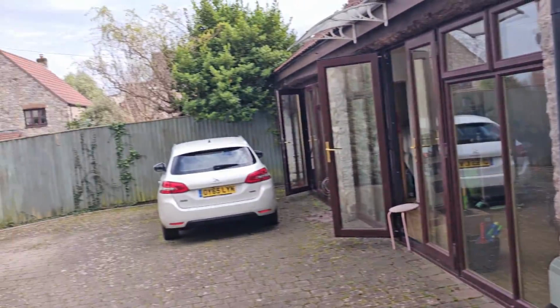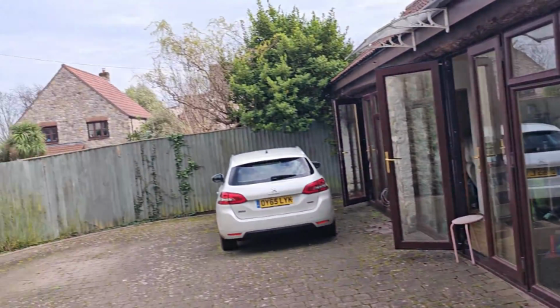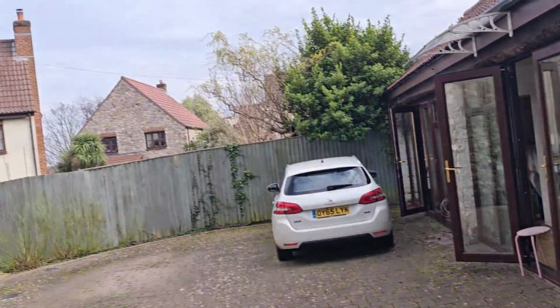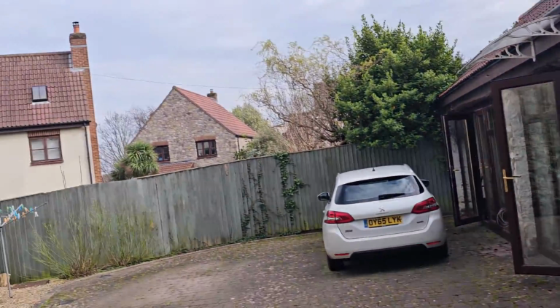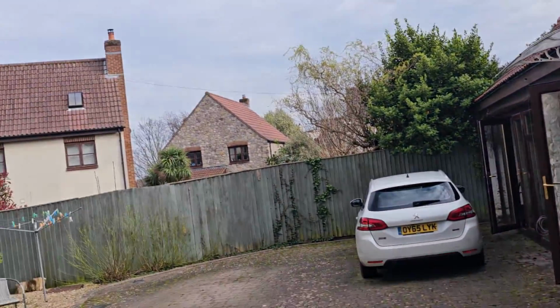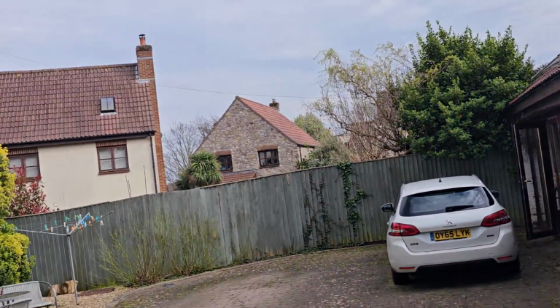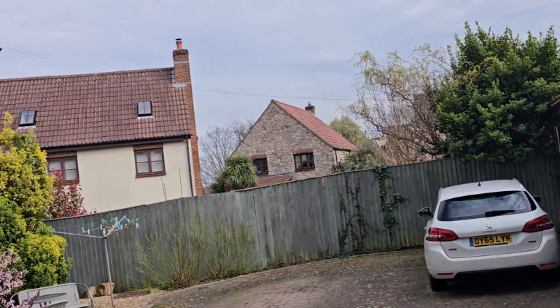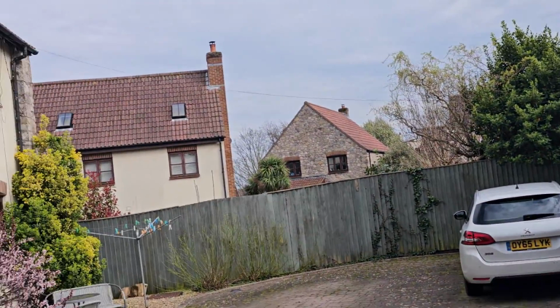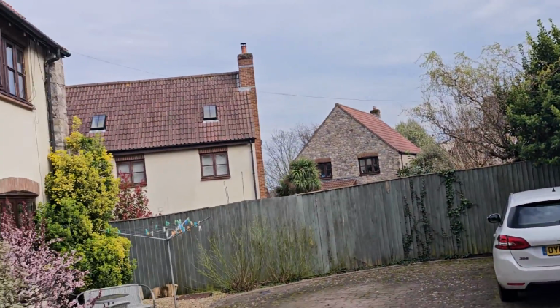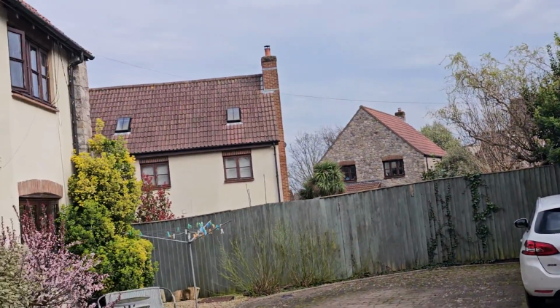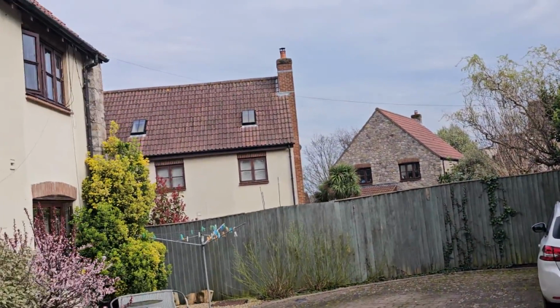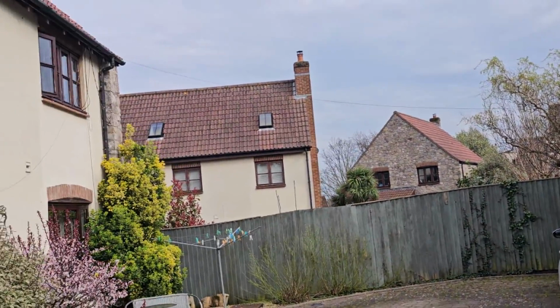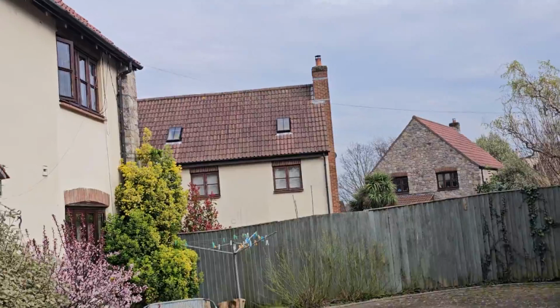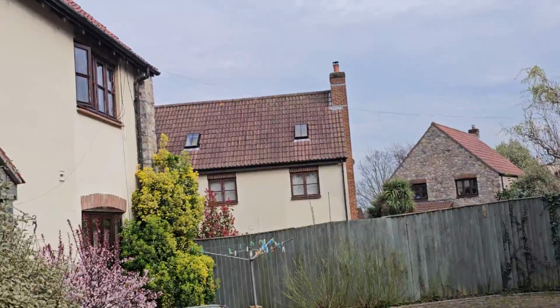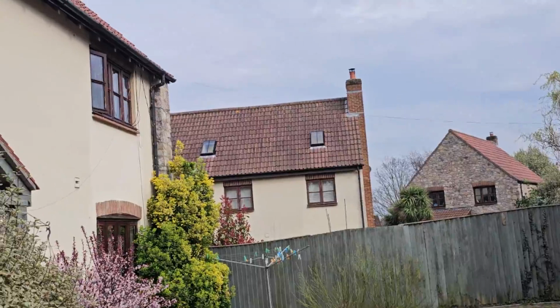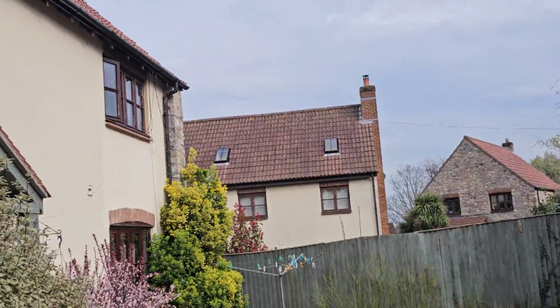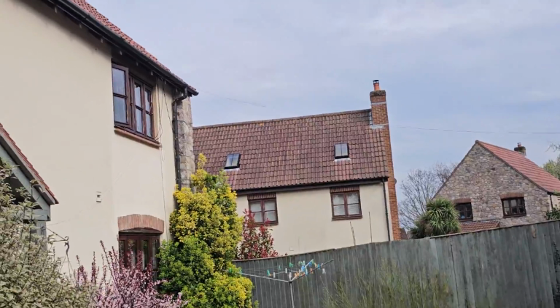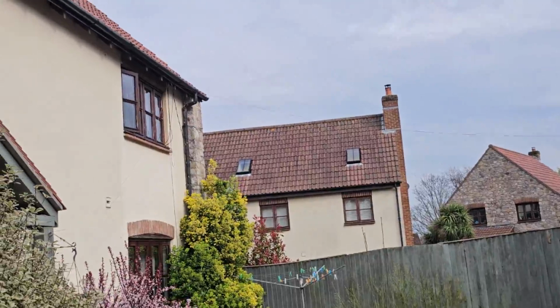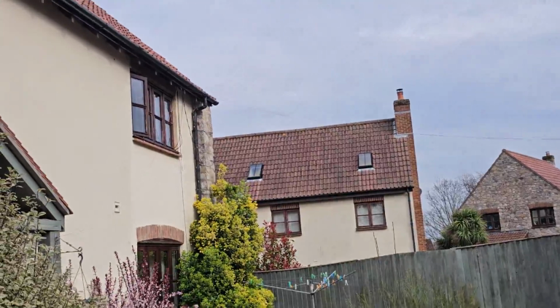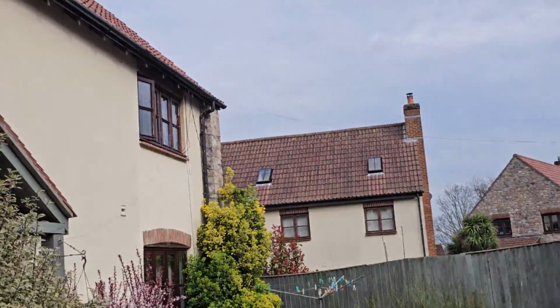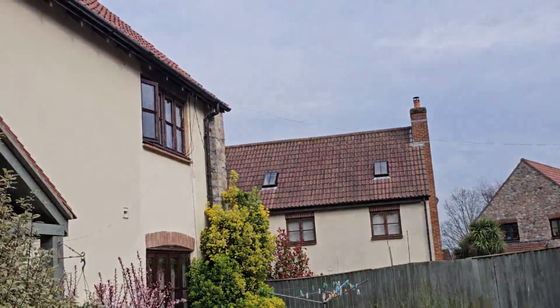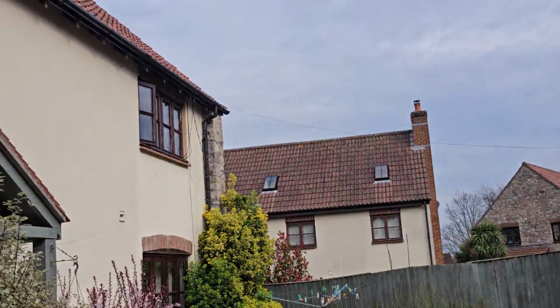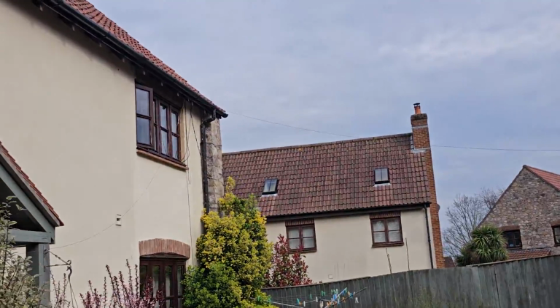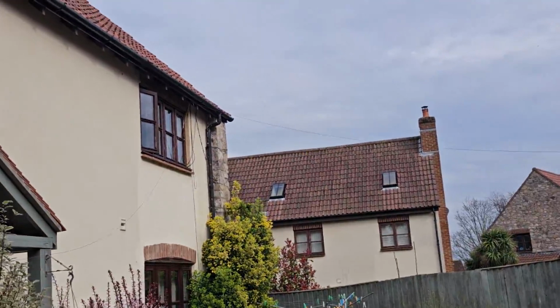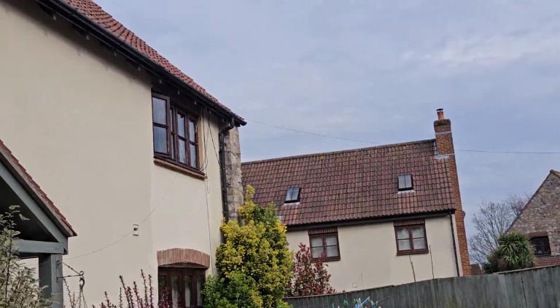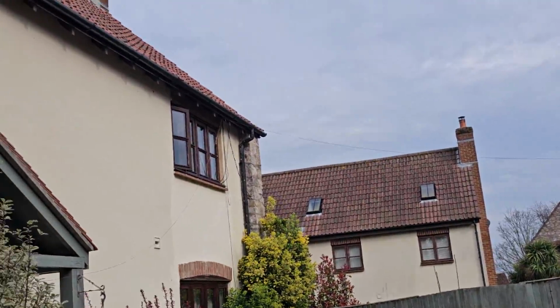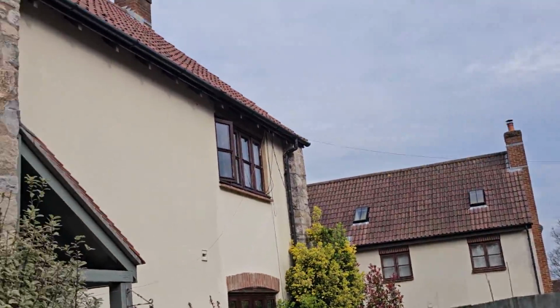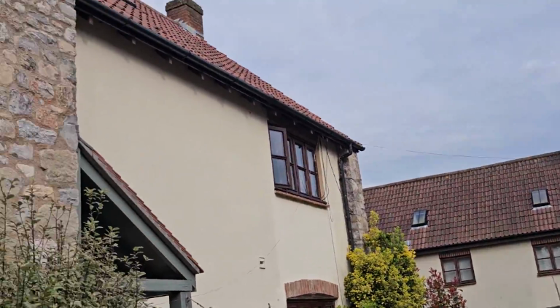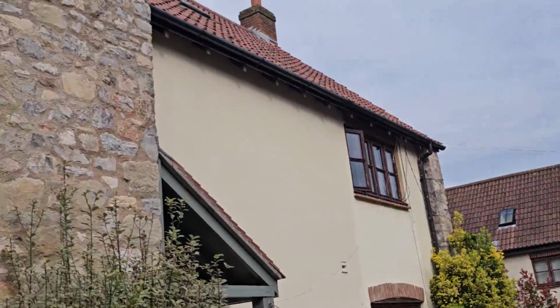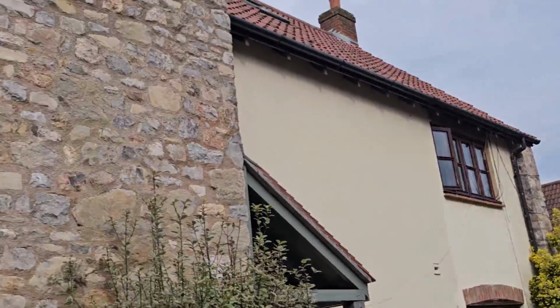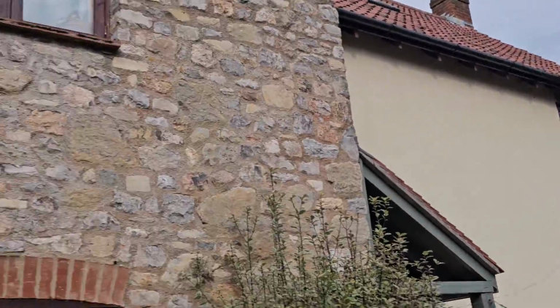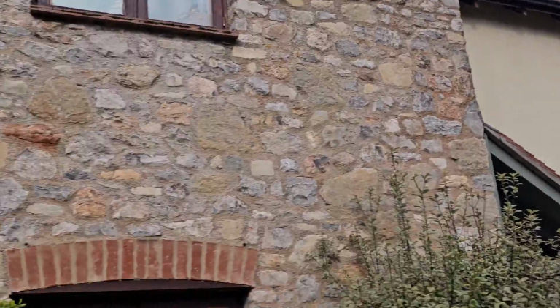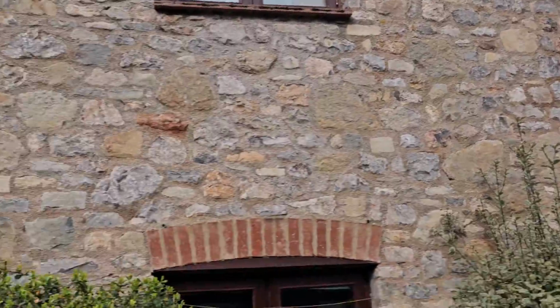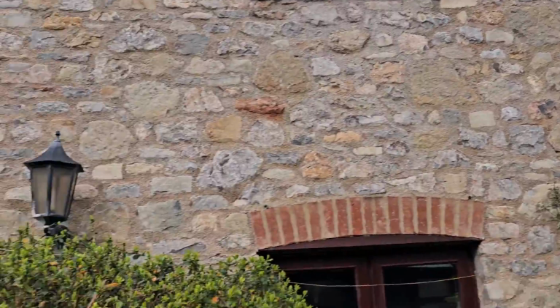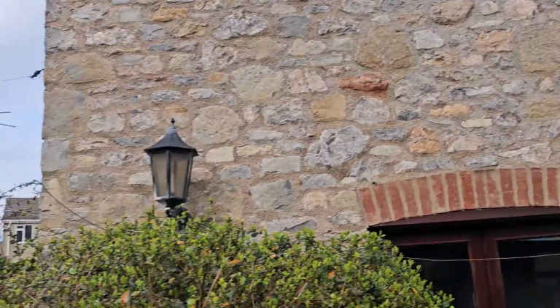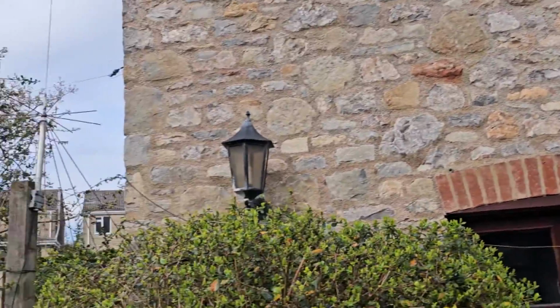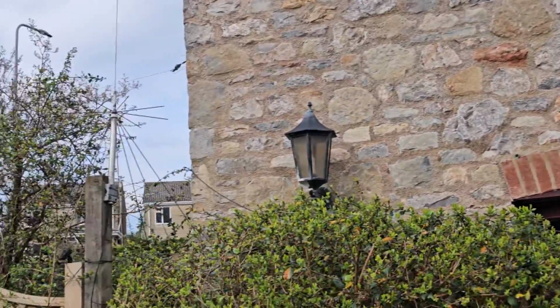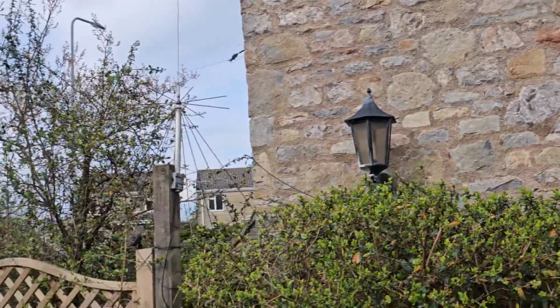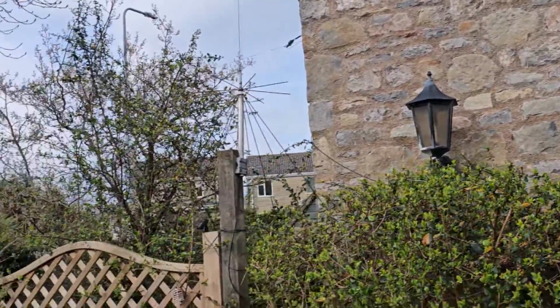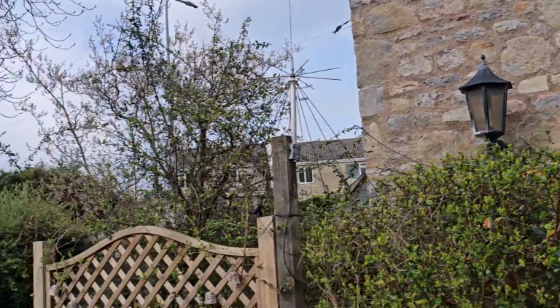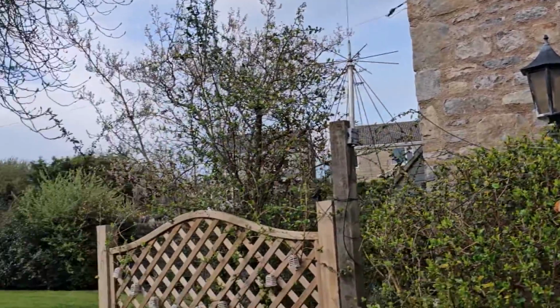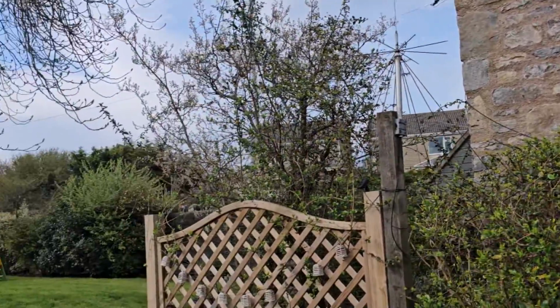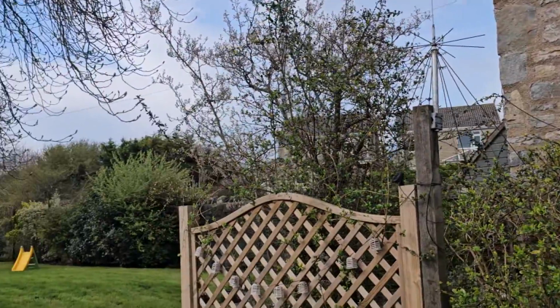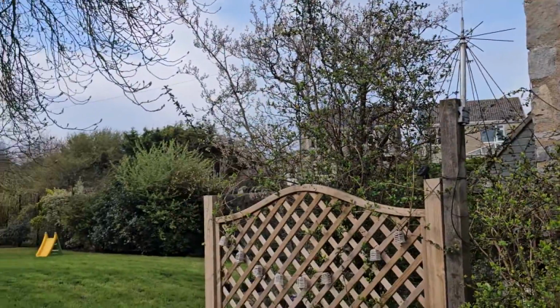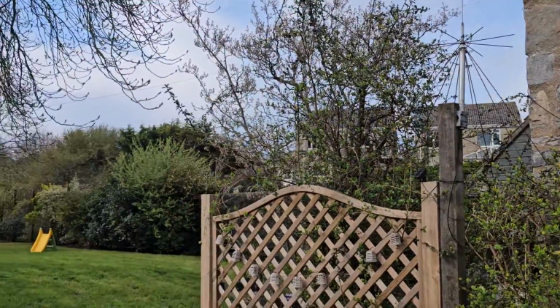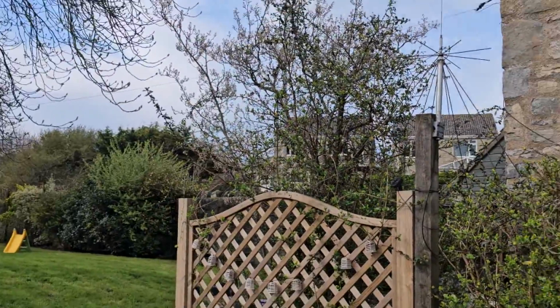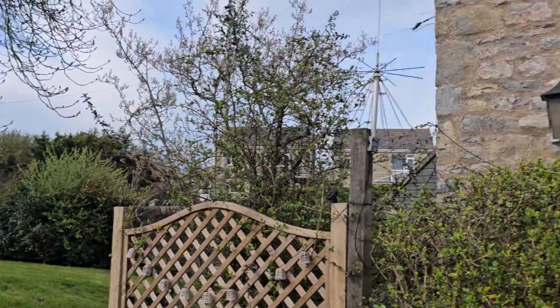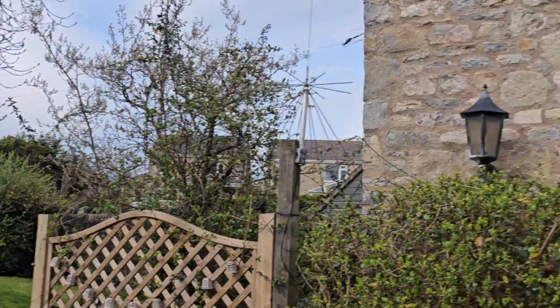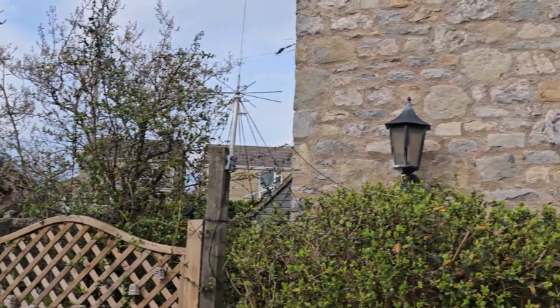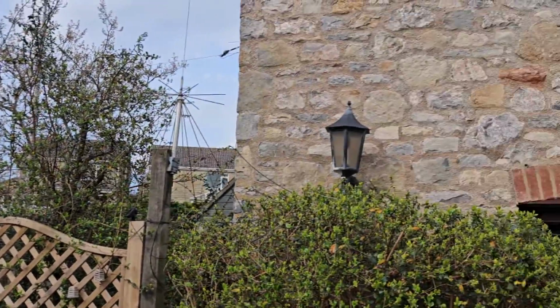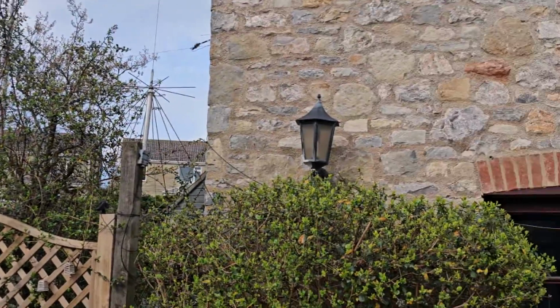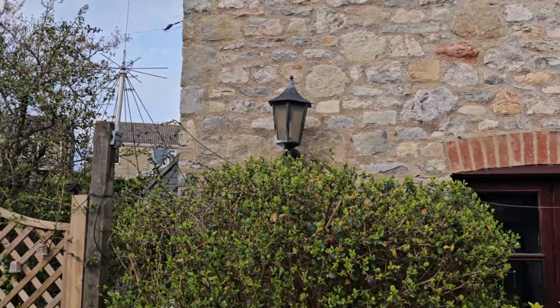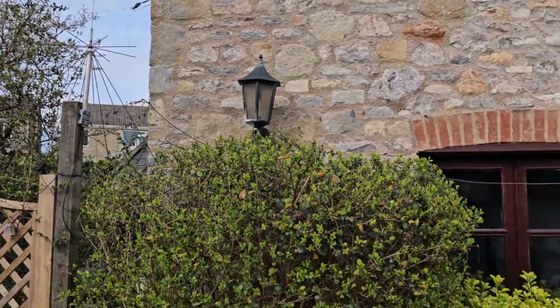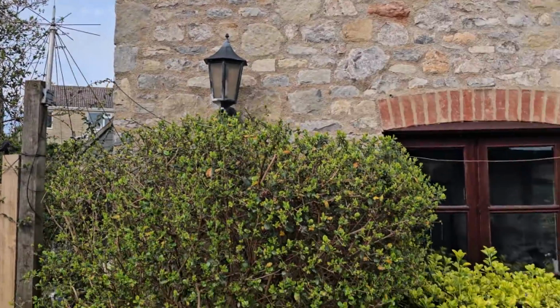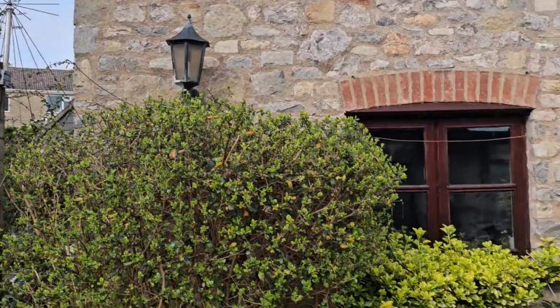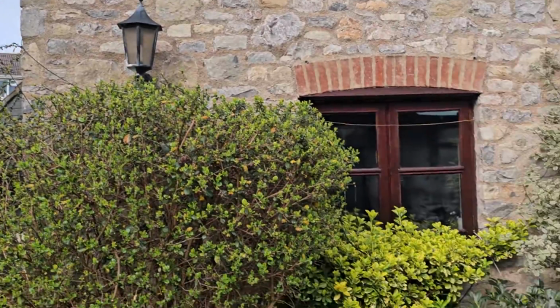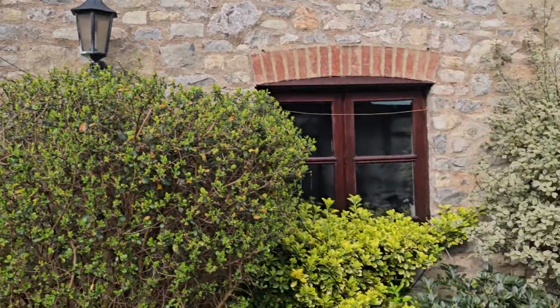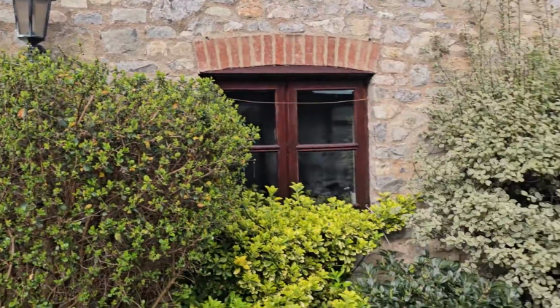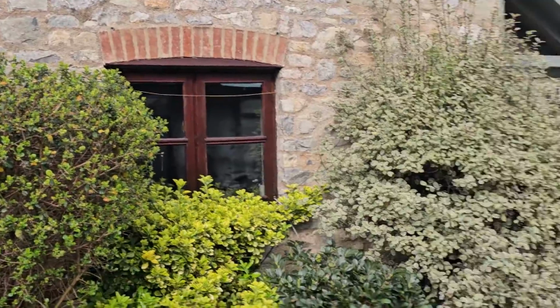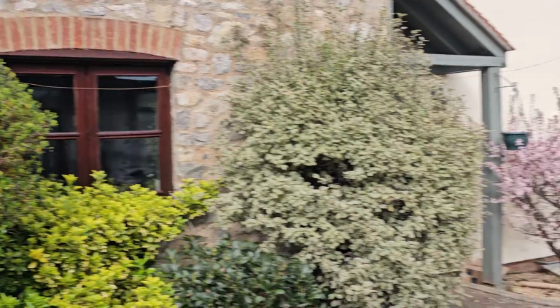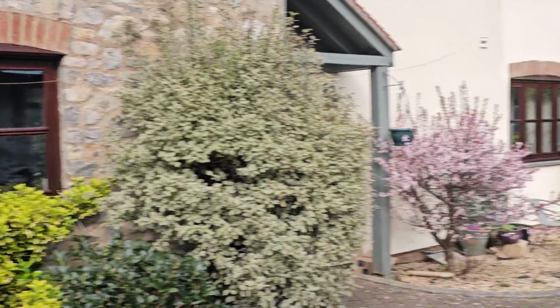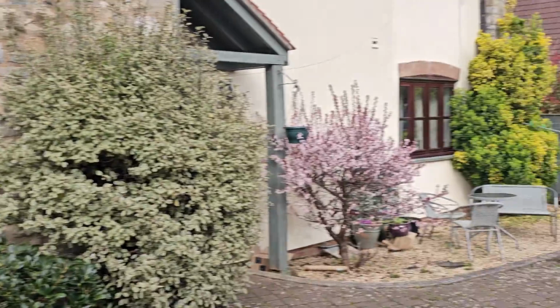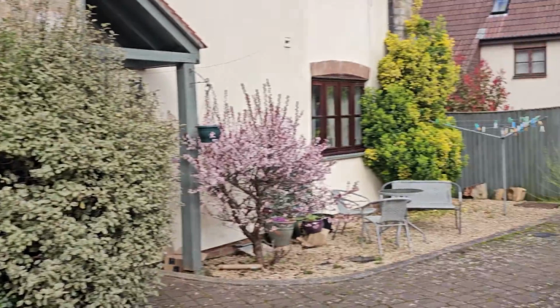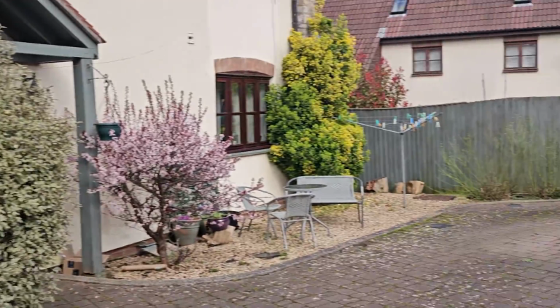Otherwise I've just got wires out here — you can't really see them. You won't see many antennas on my house; it keeps someone very happy.